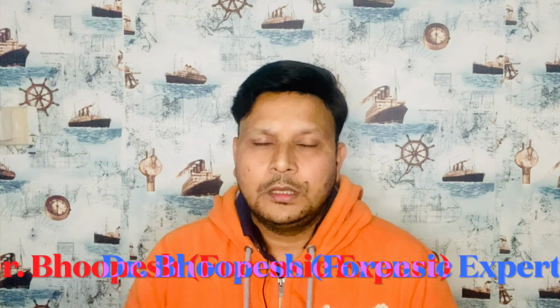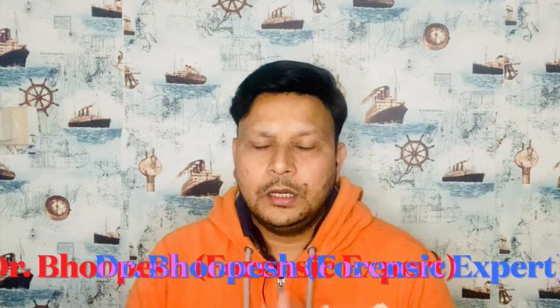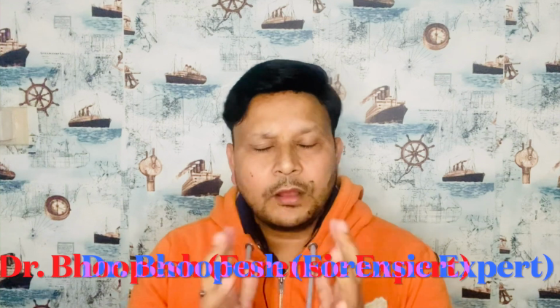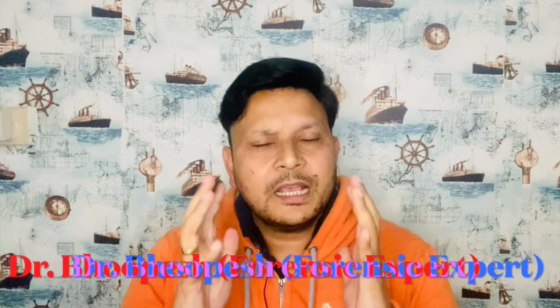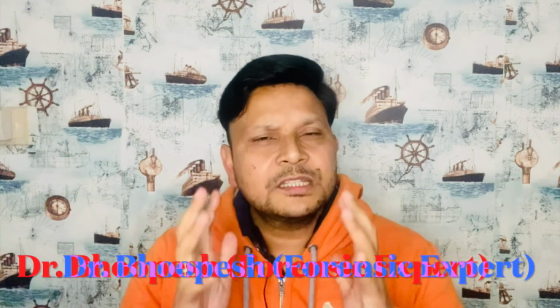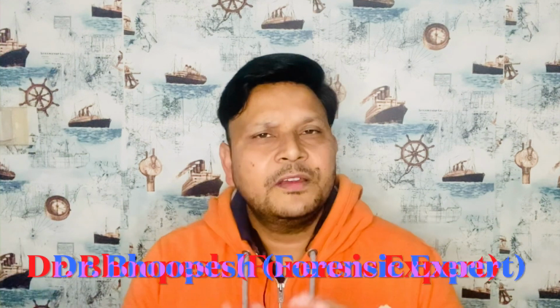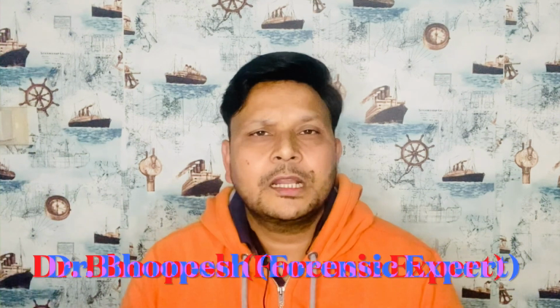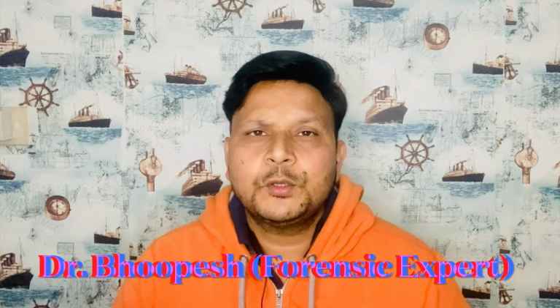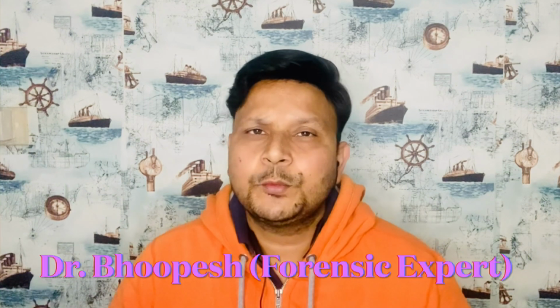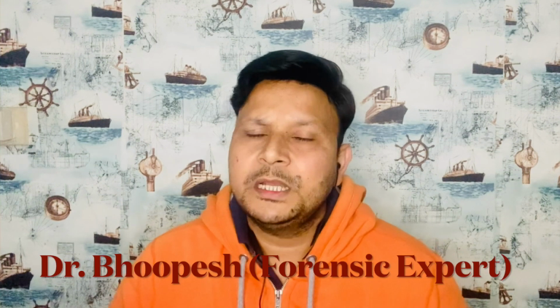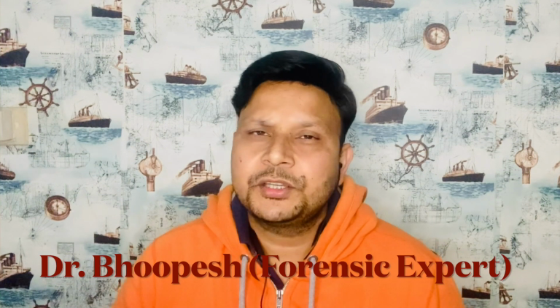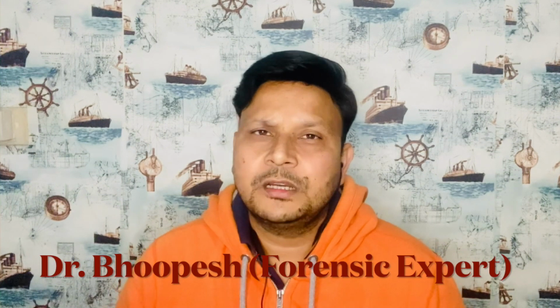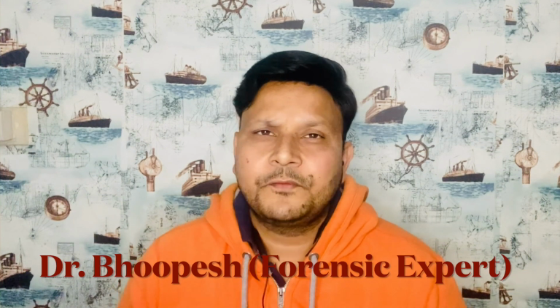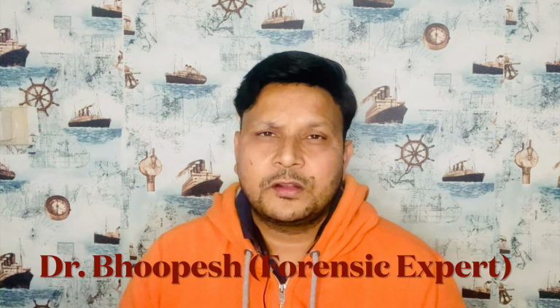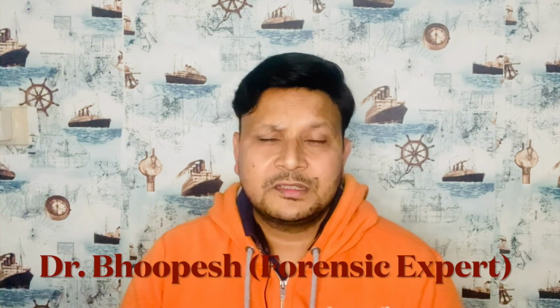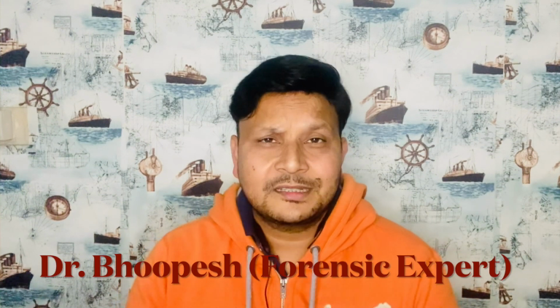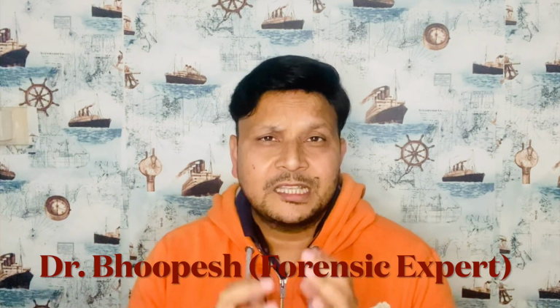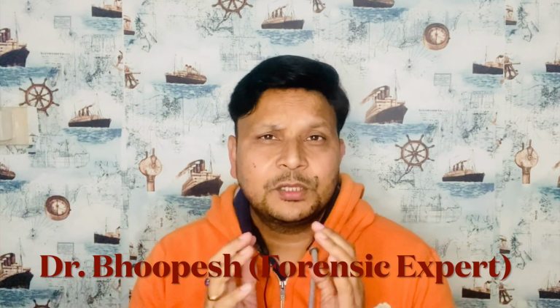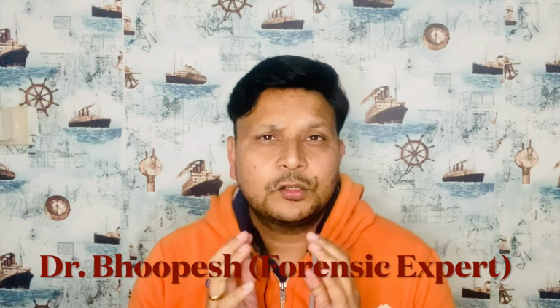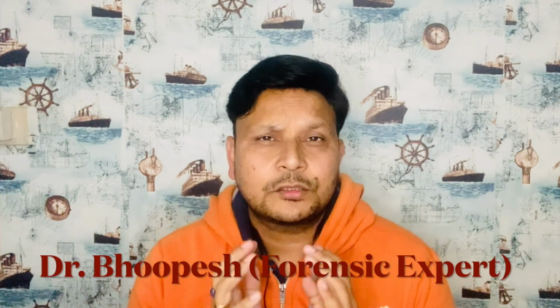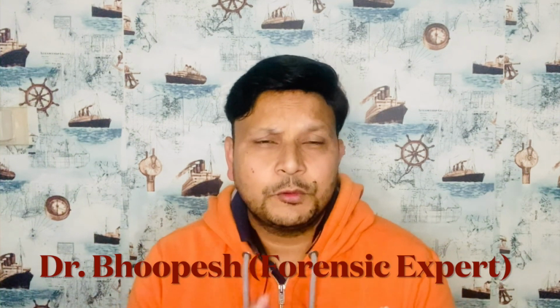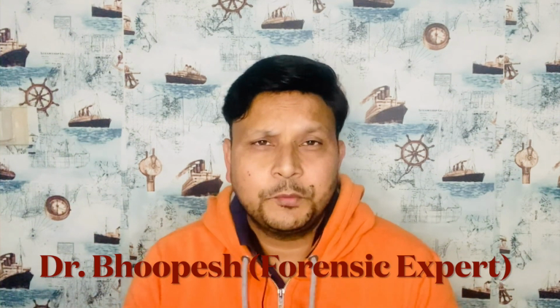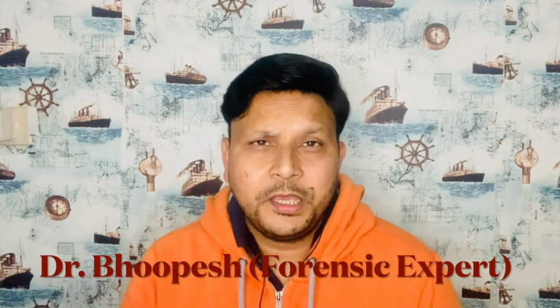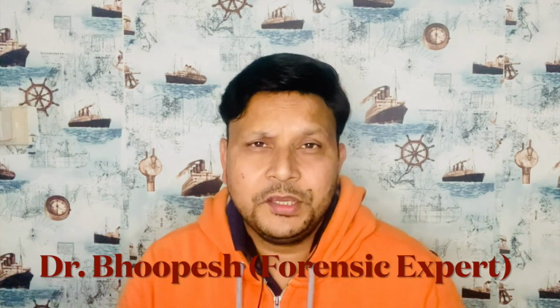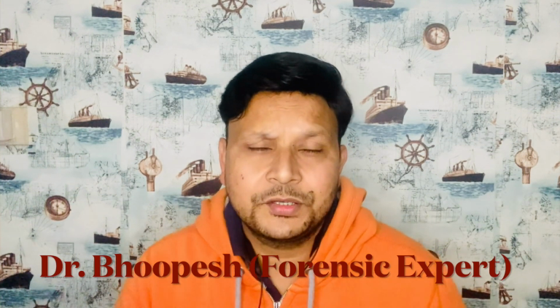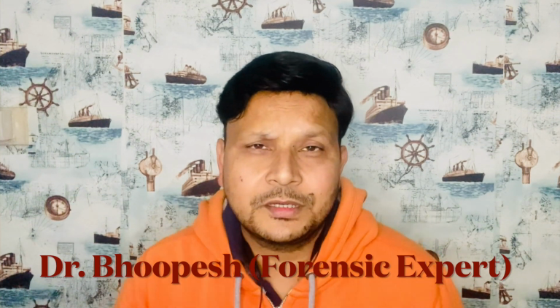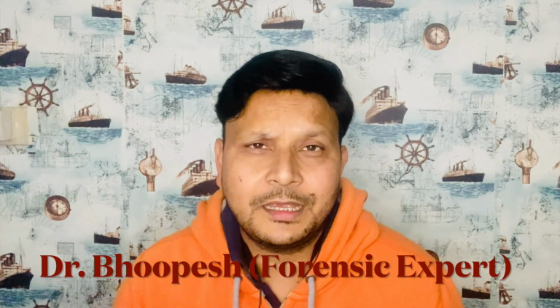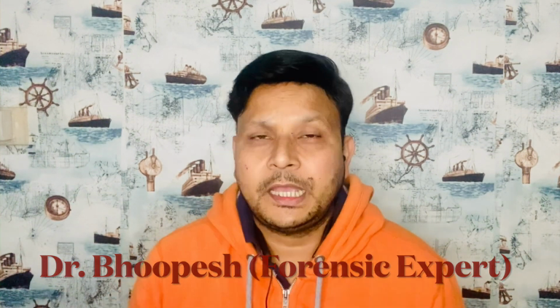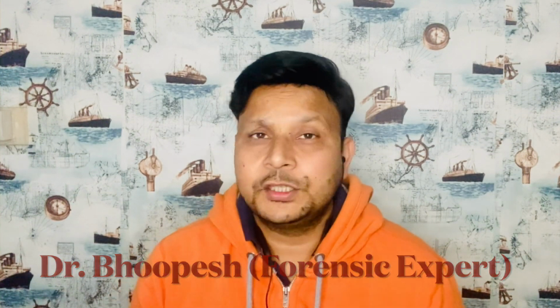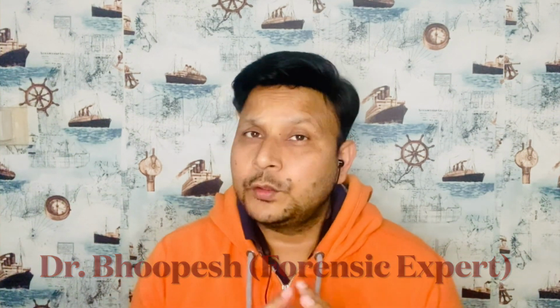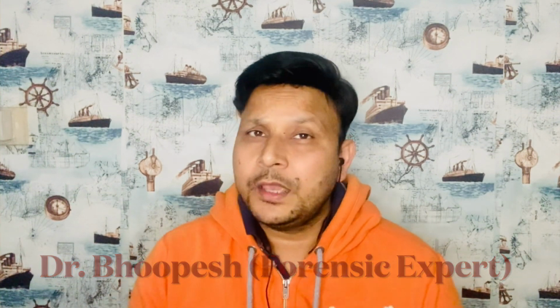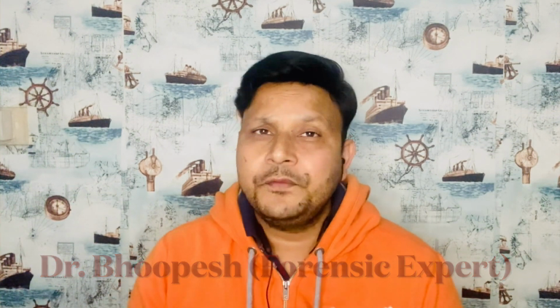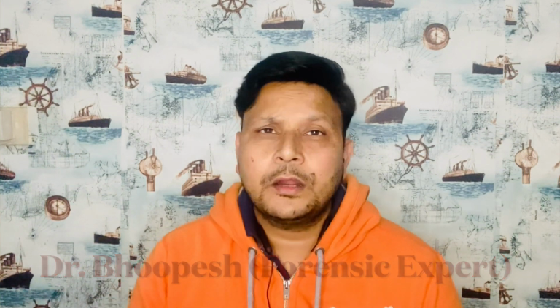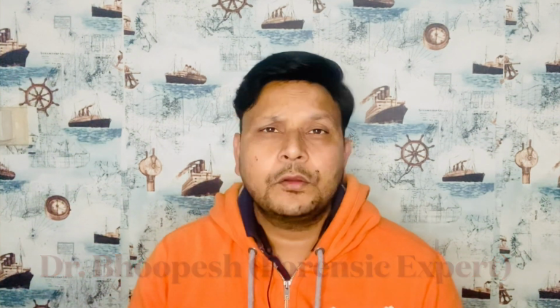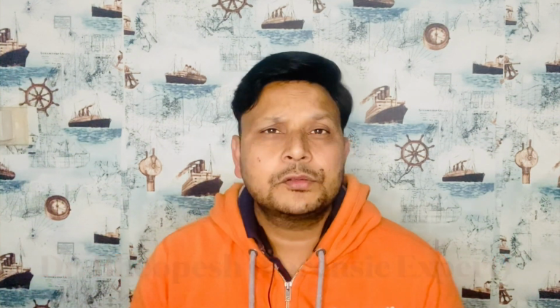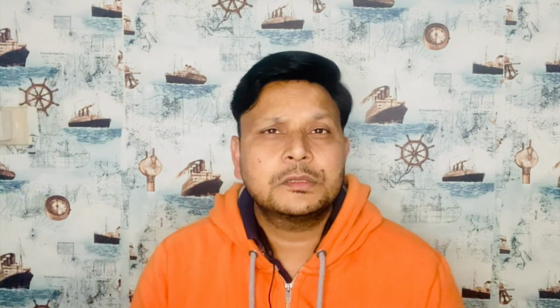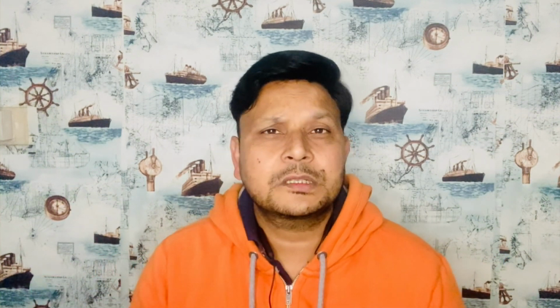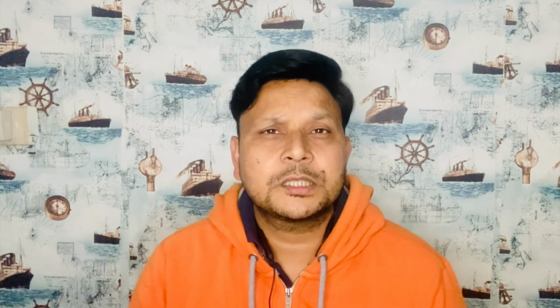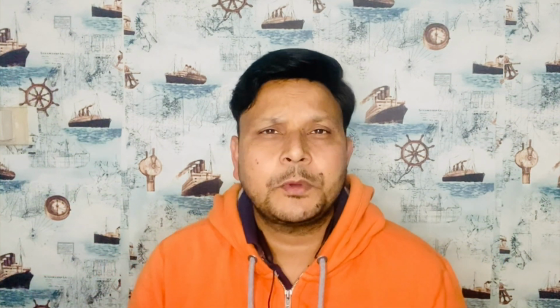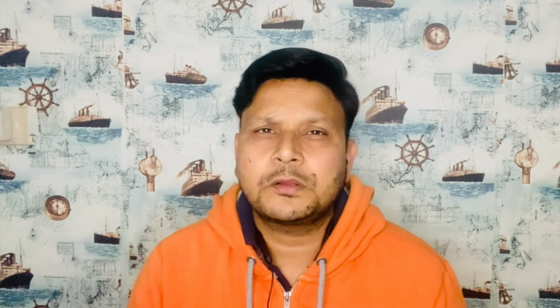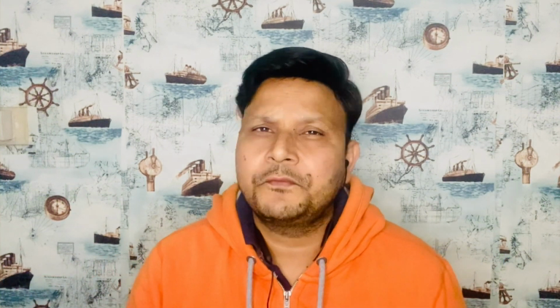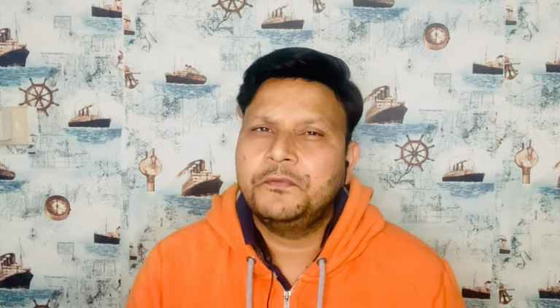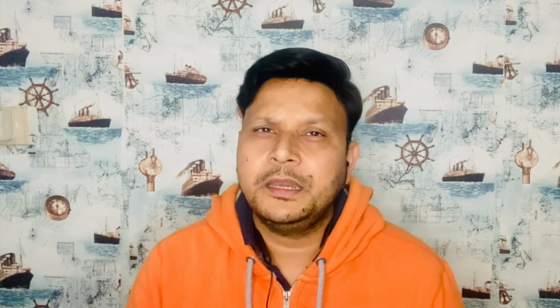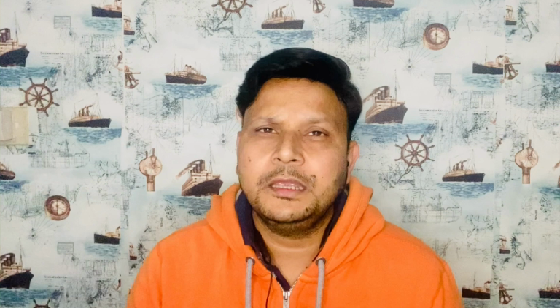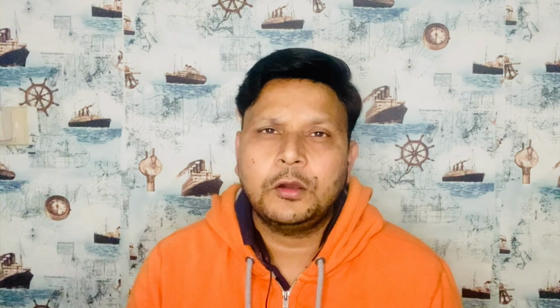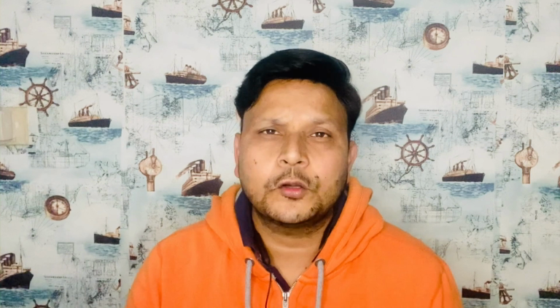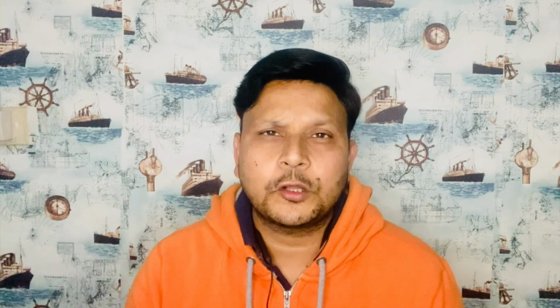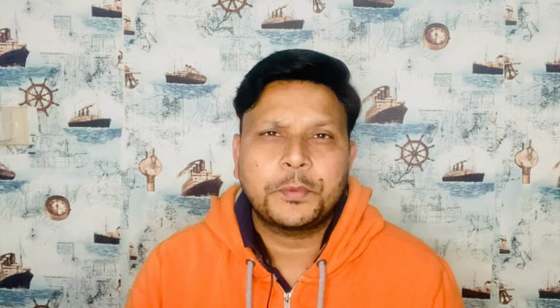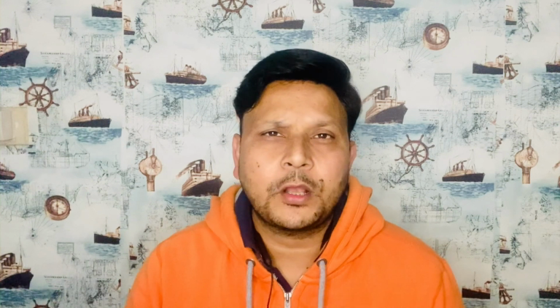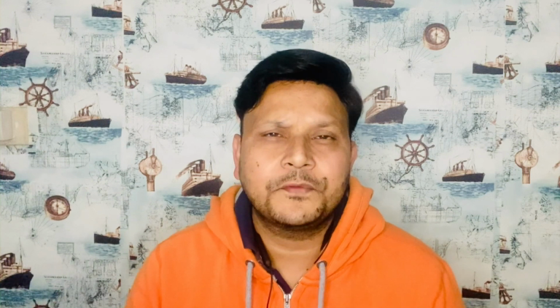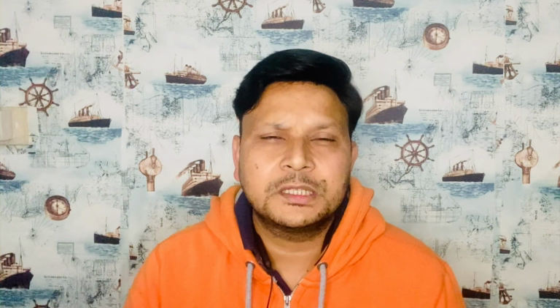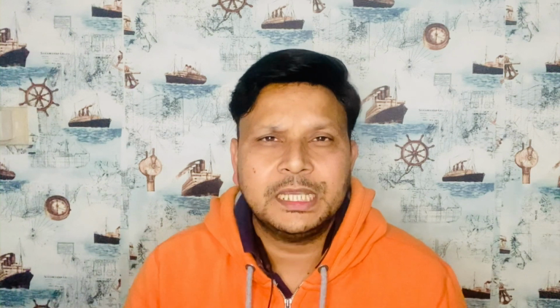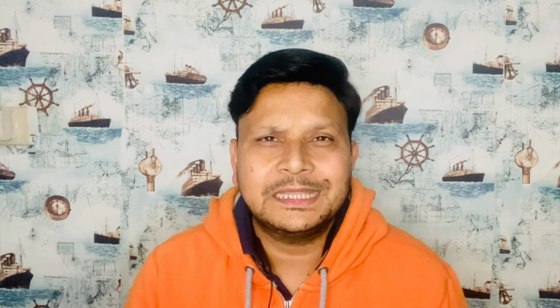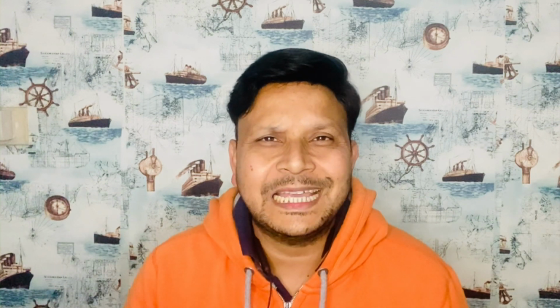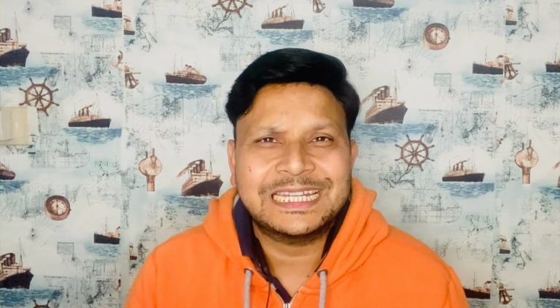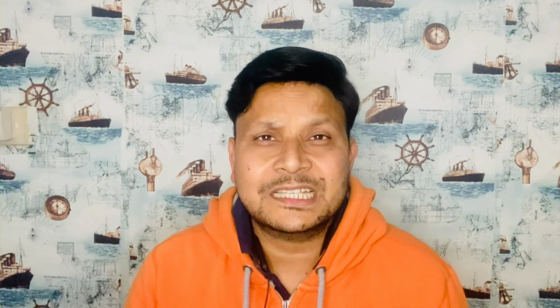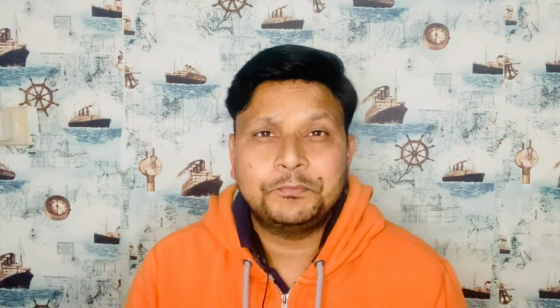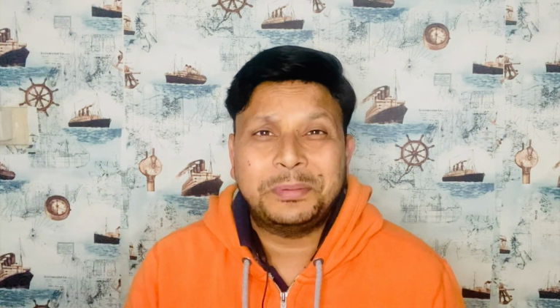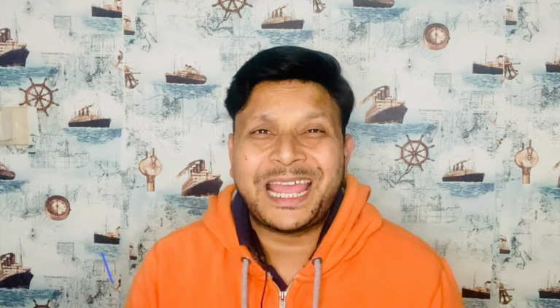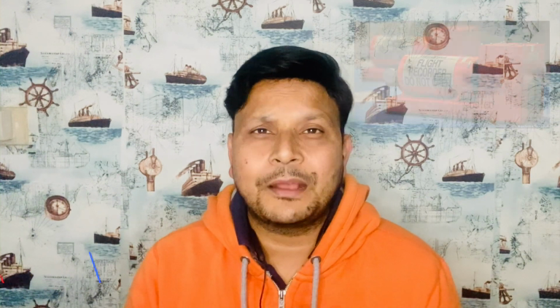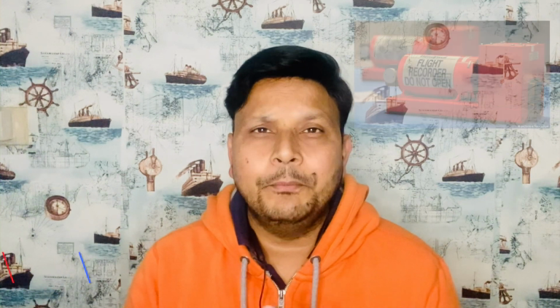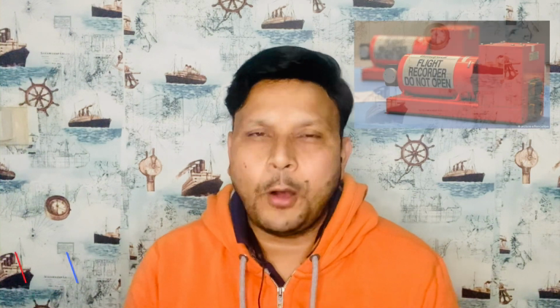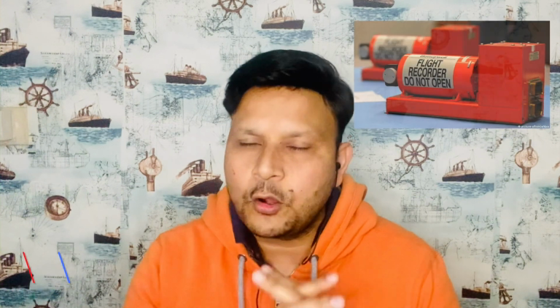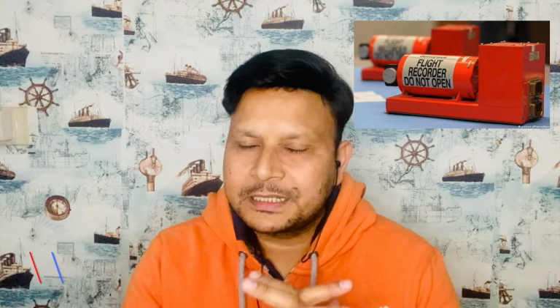Hello guys, welcome to my channel Forensics and Dr. Rupesh. Today we are going to discuss a very hot topic of the day: the black box.